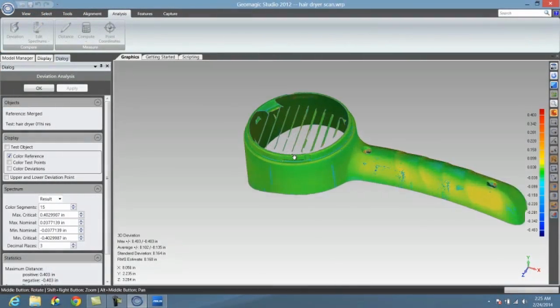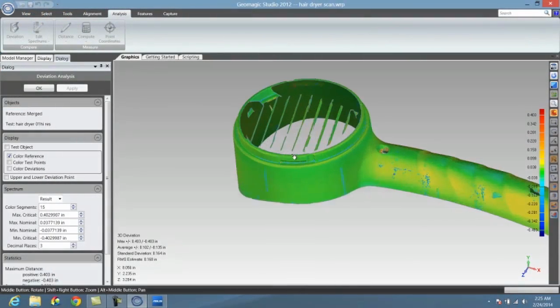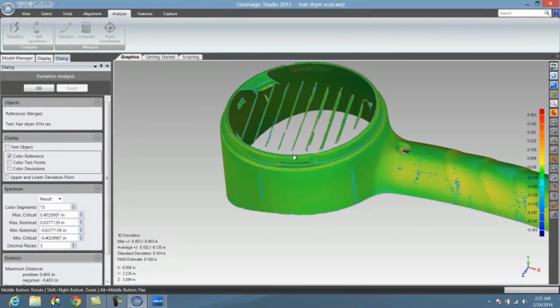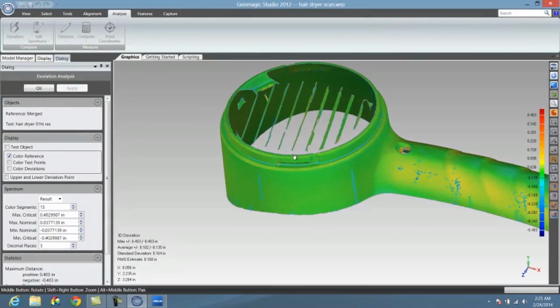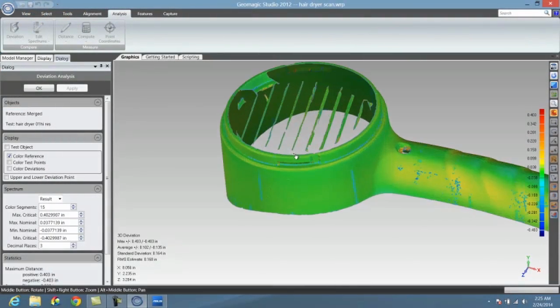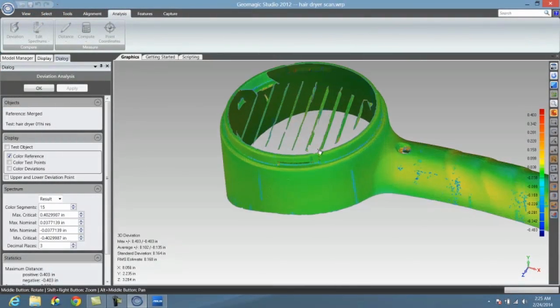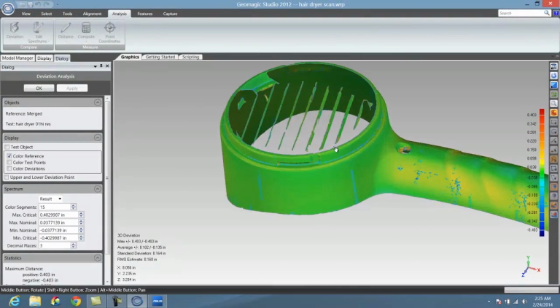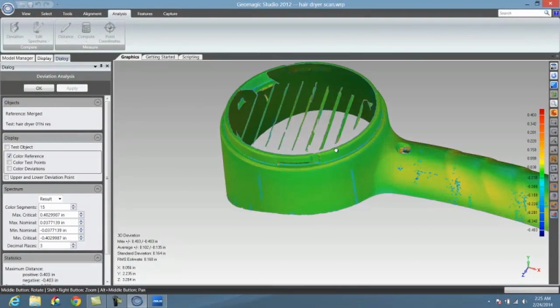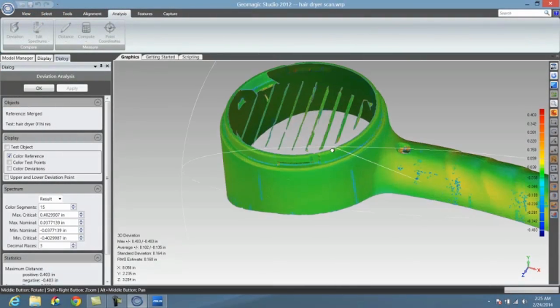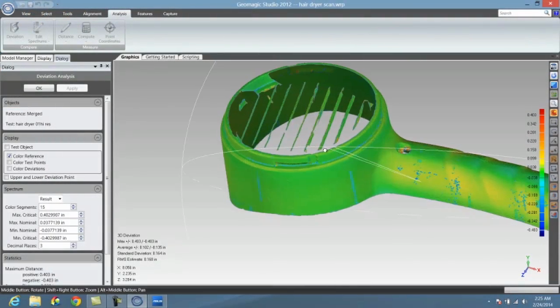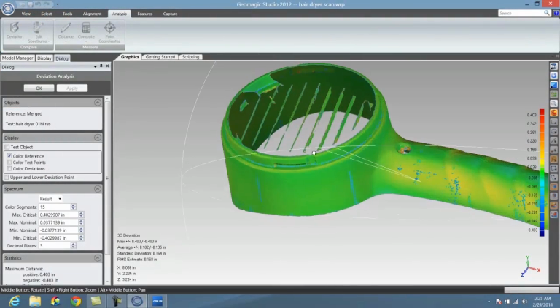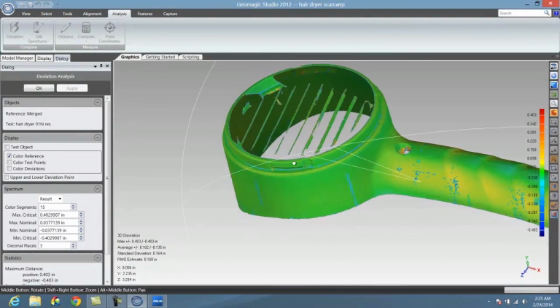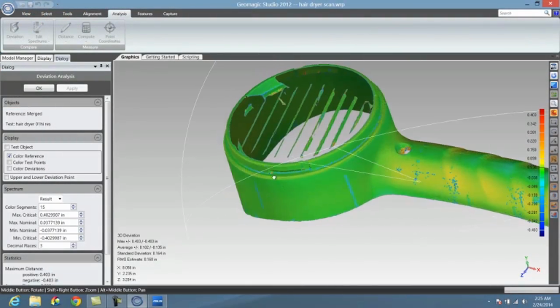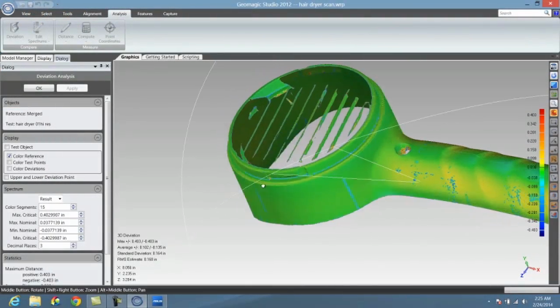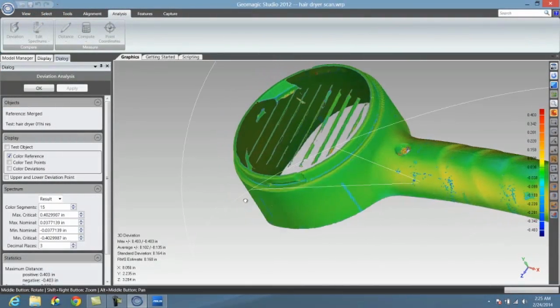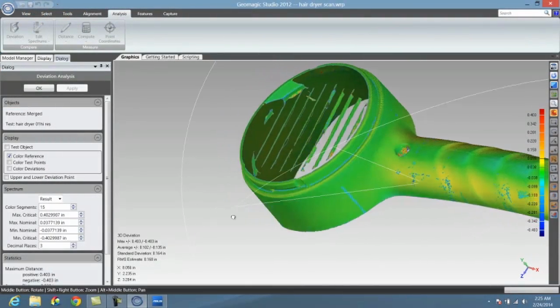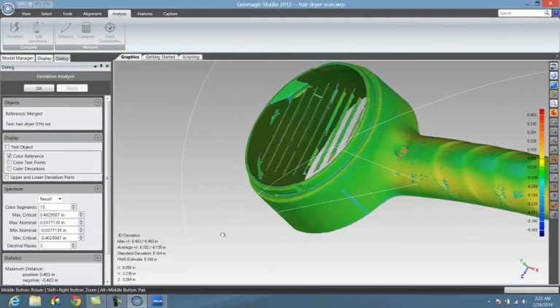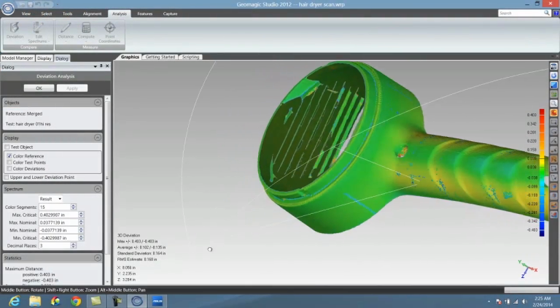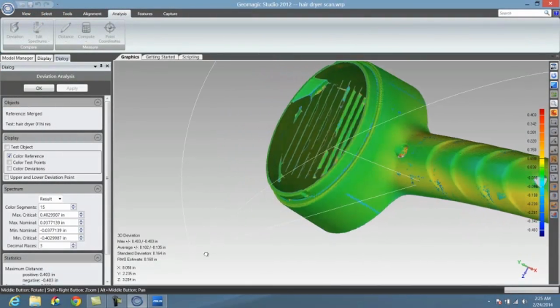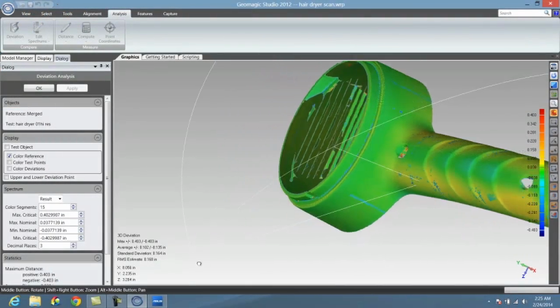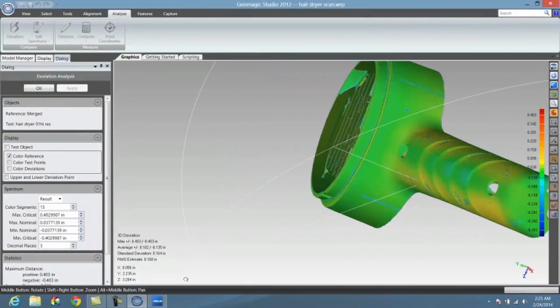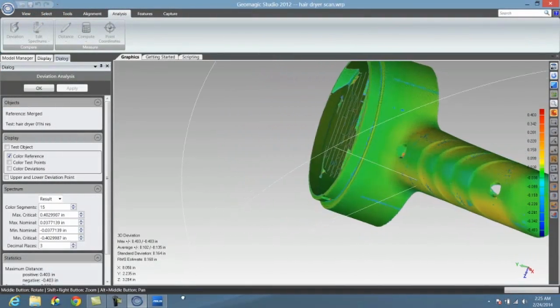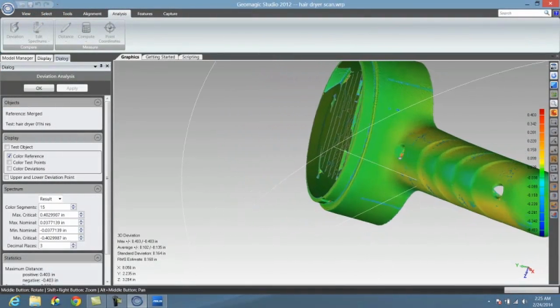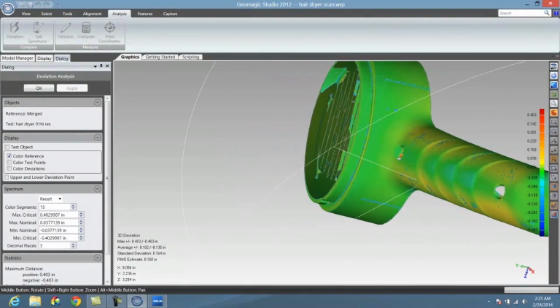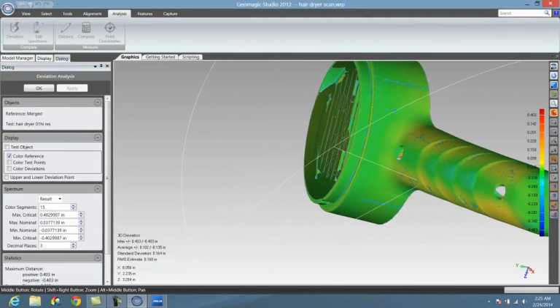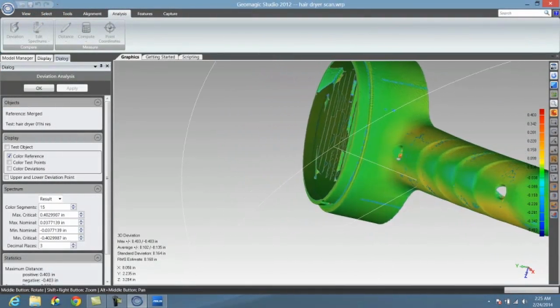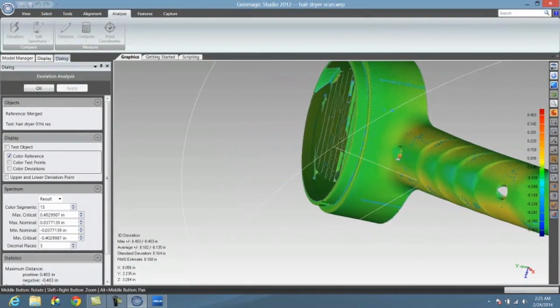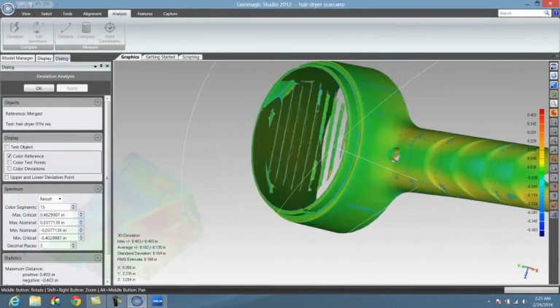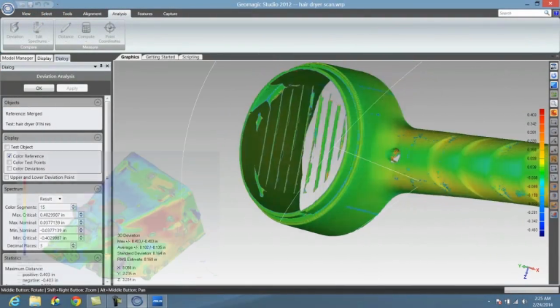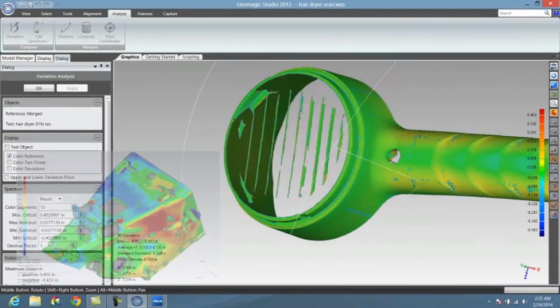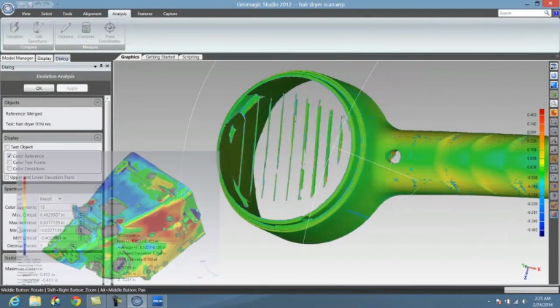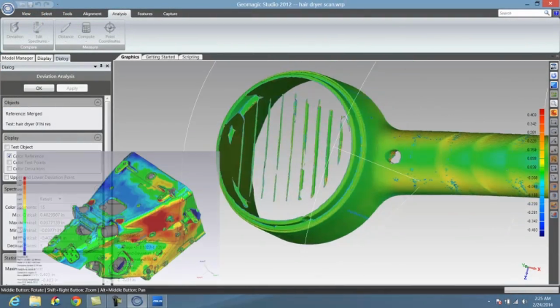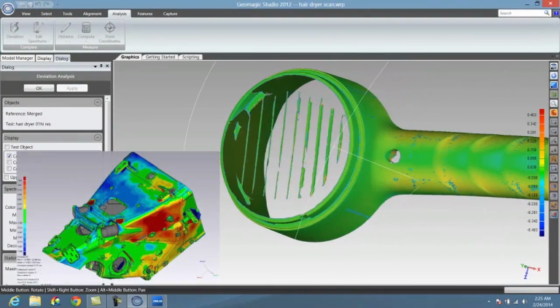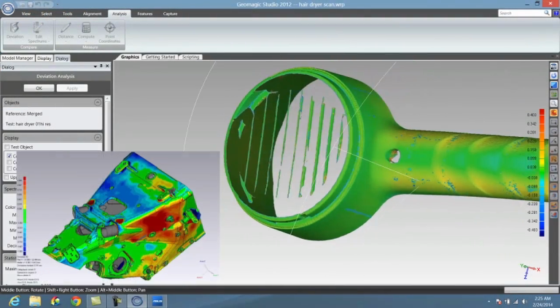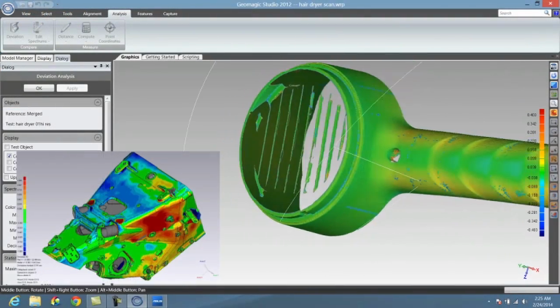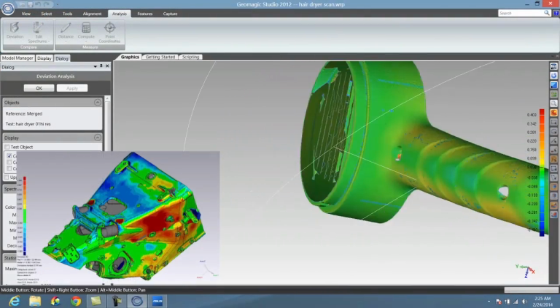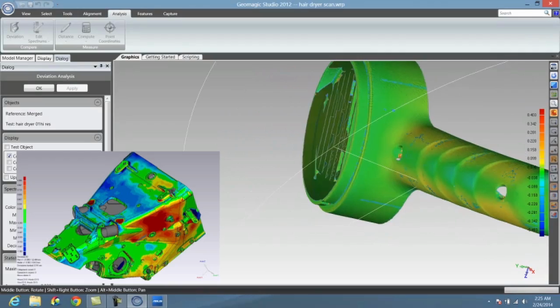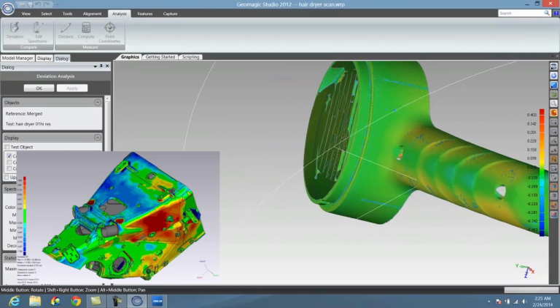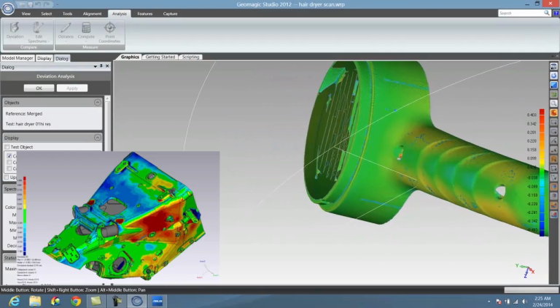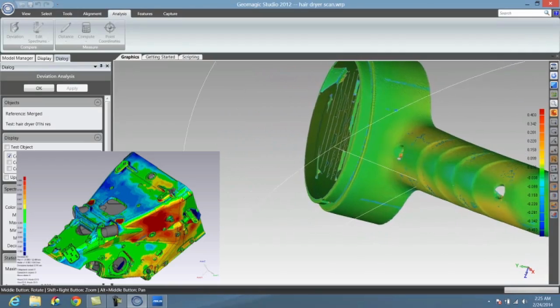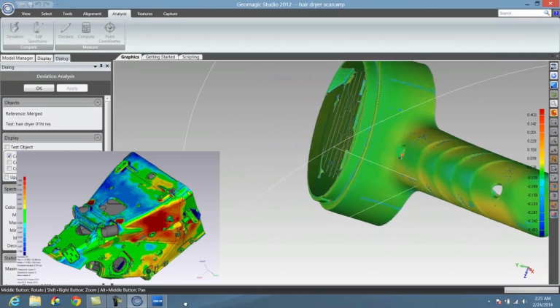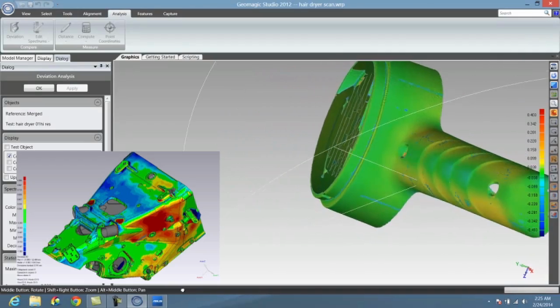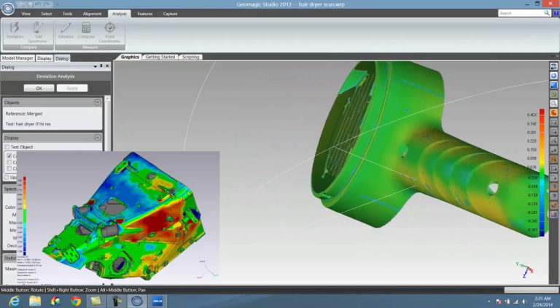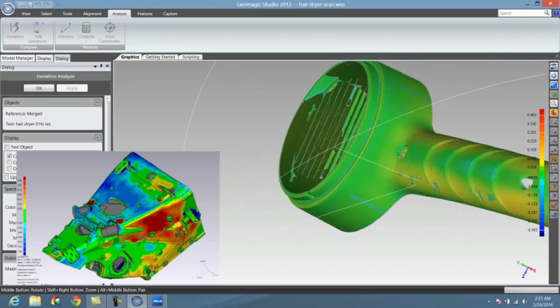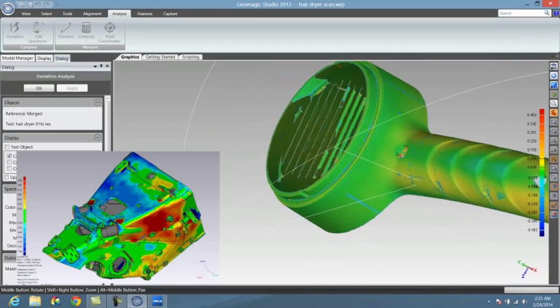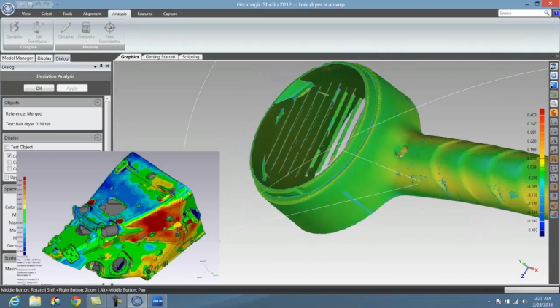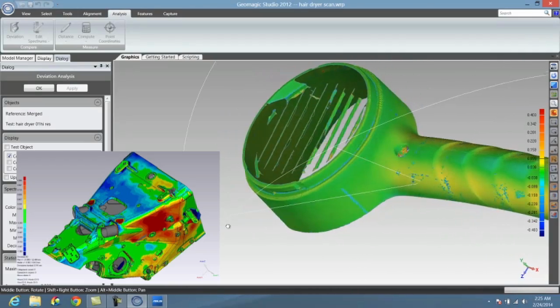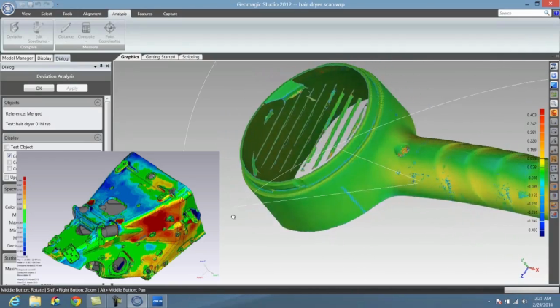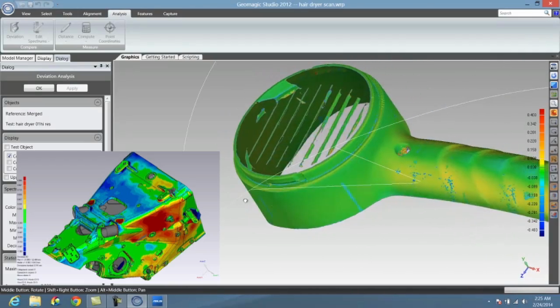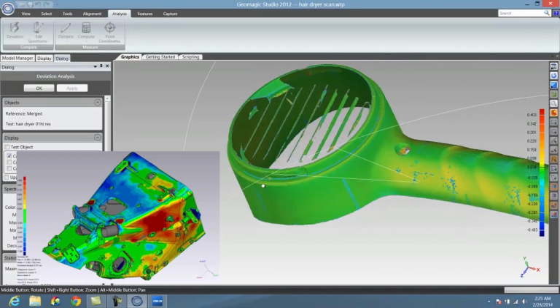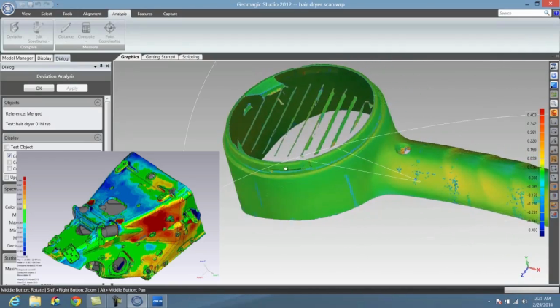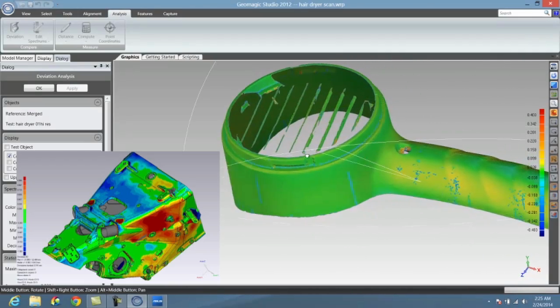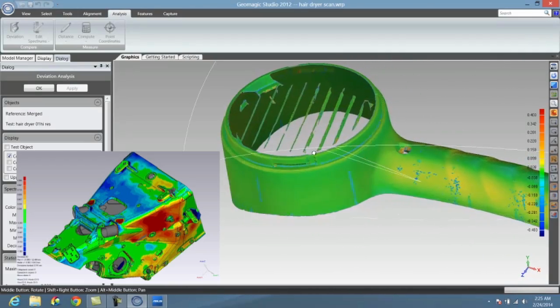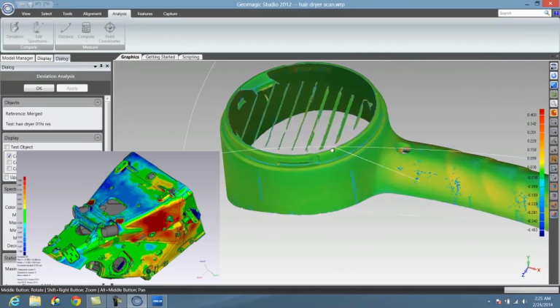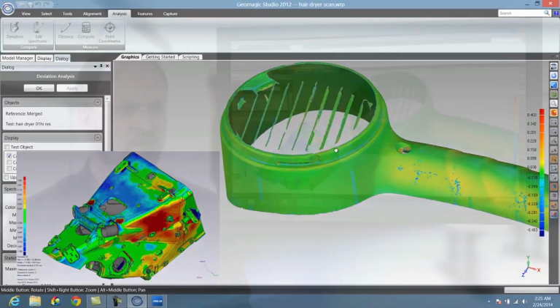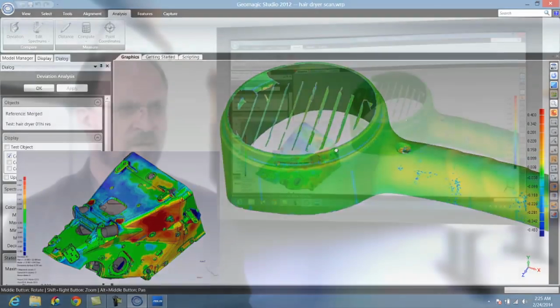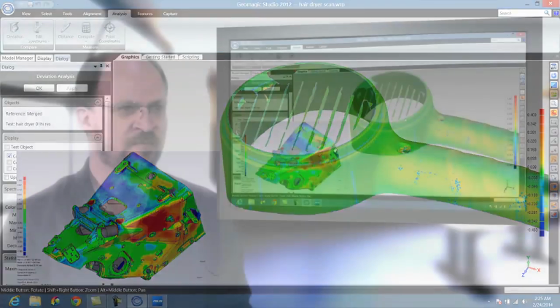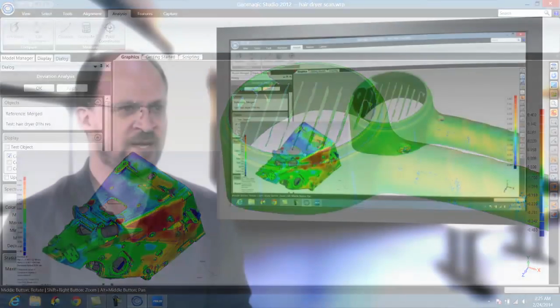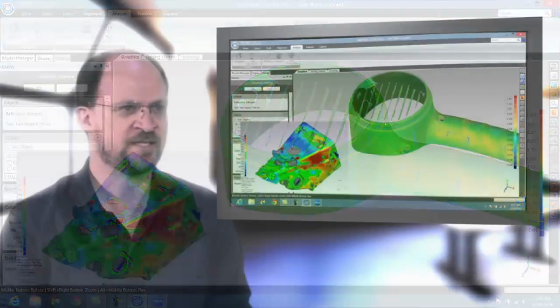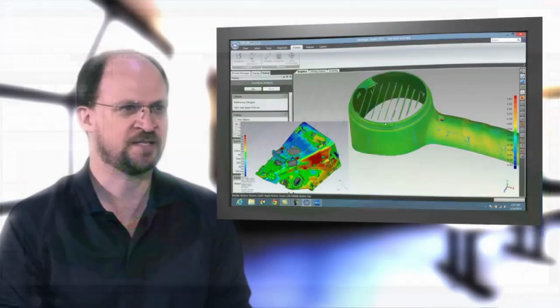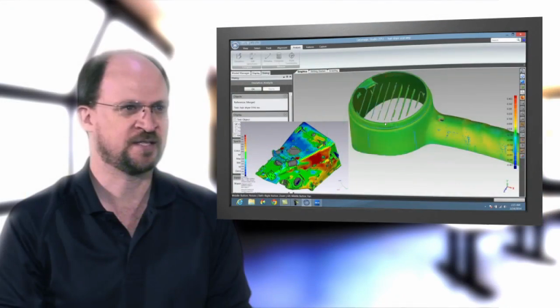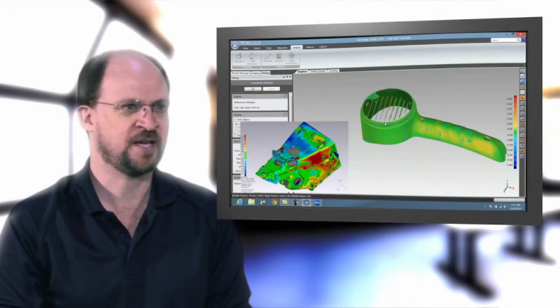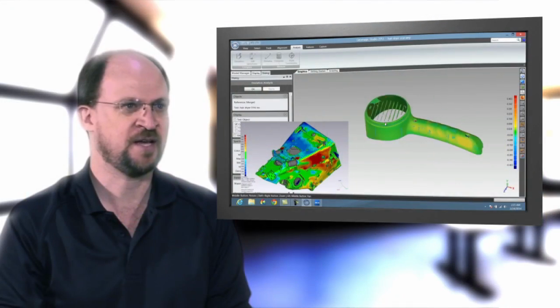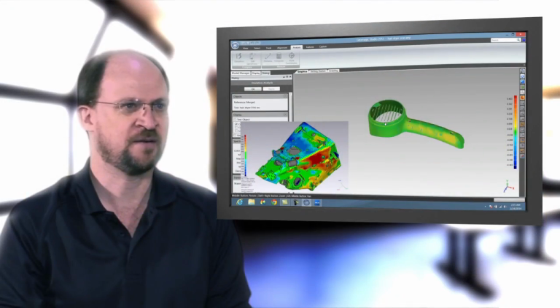We can verify the quality of the job using colorized deviation images that show us how closely the CAD model matches the scan.